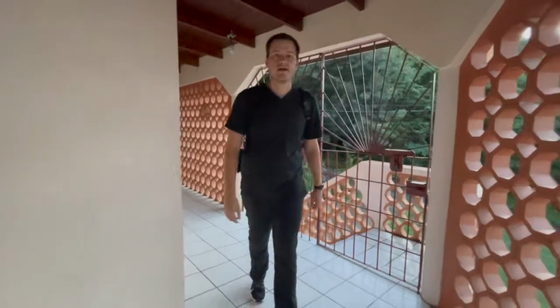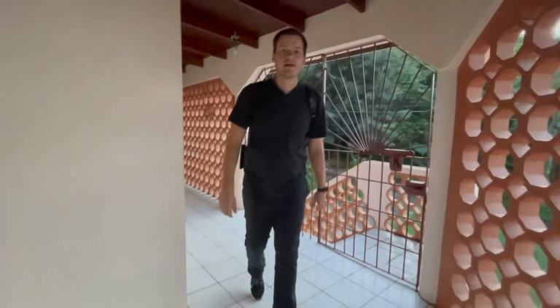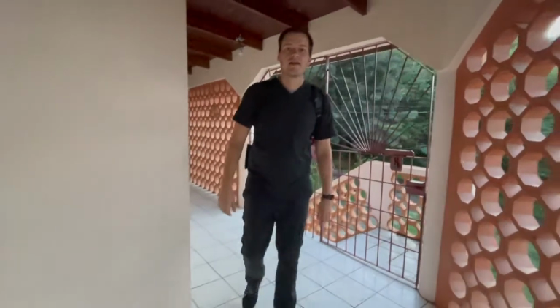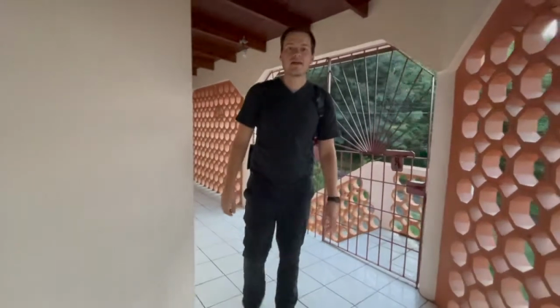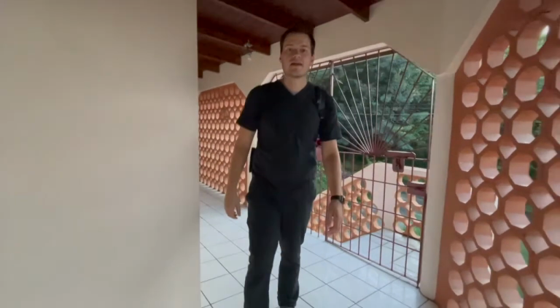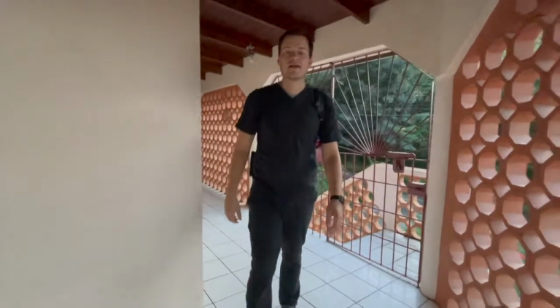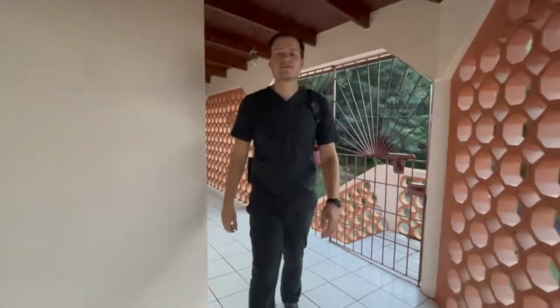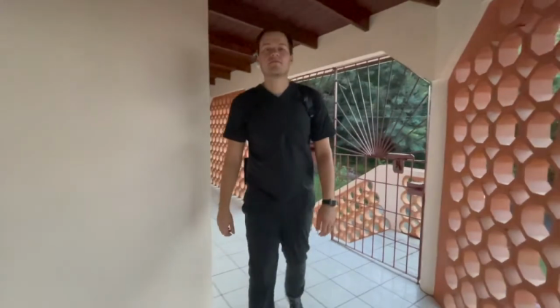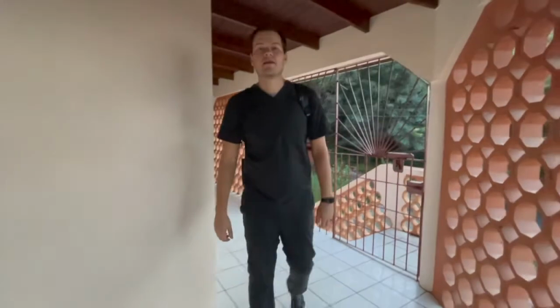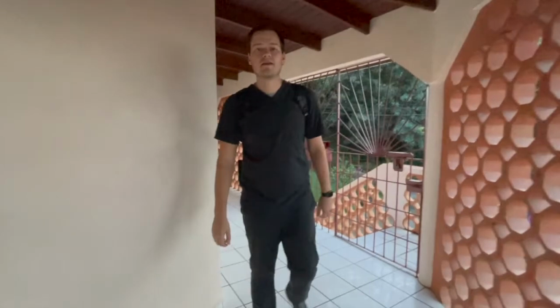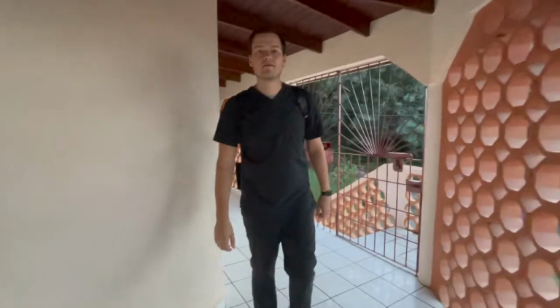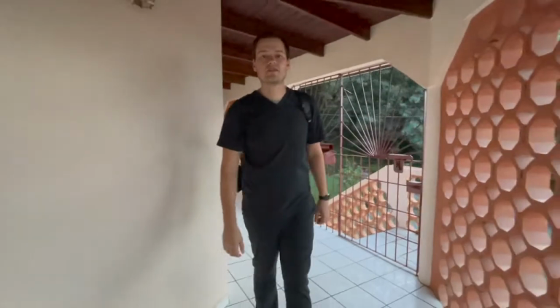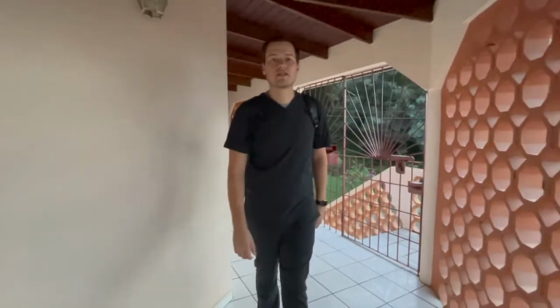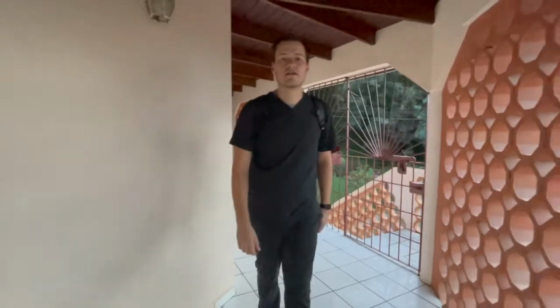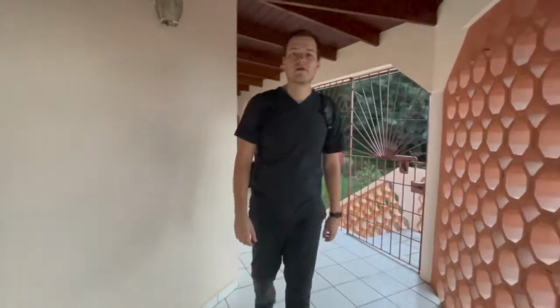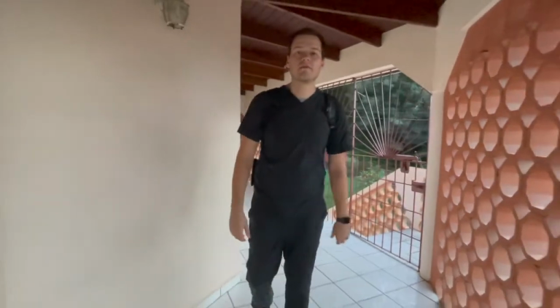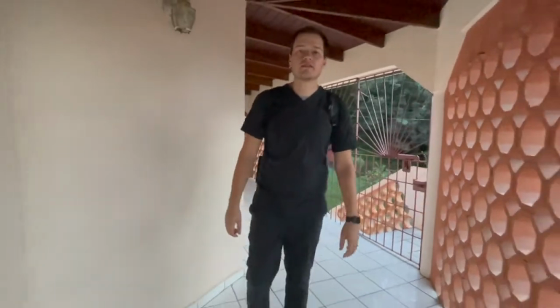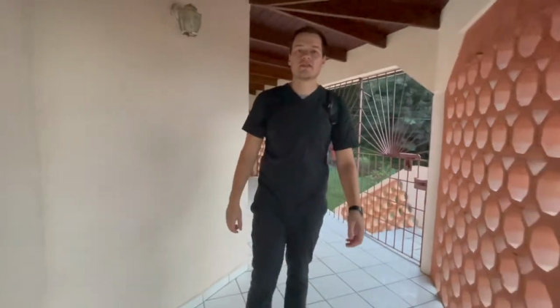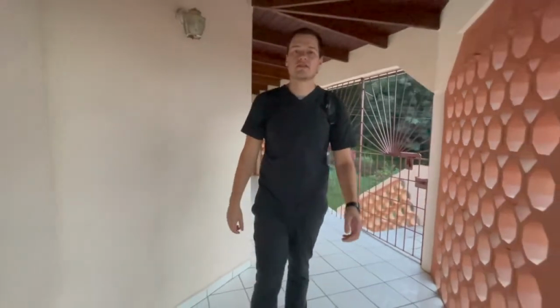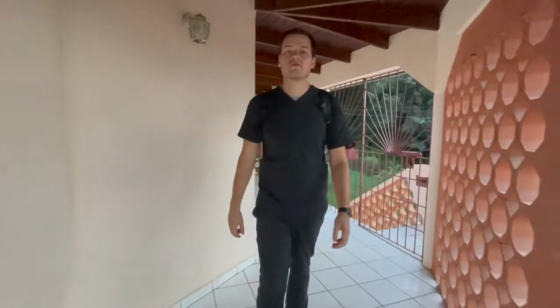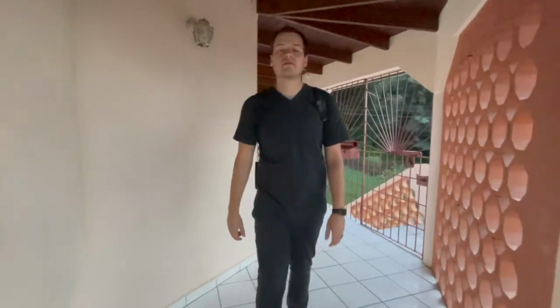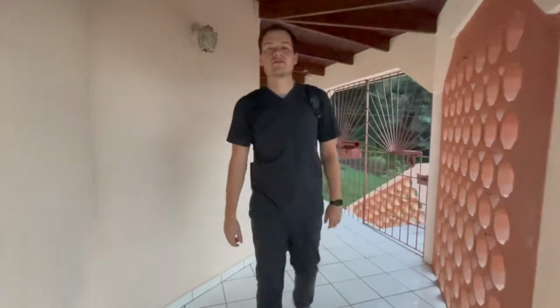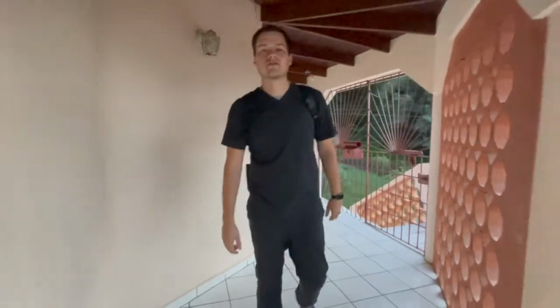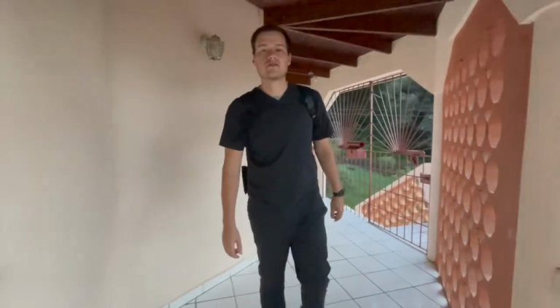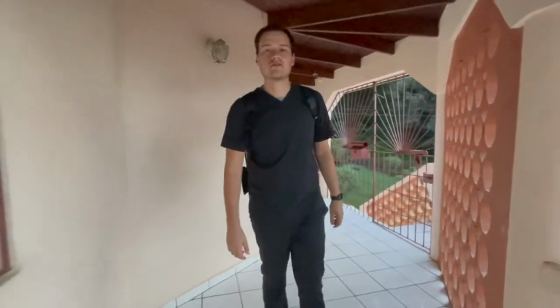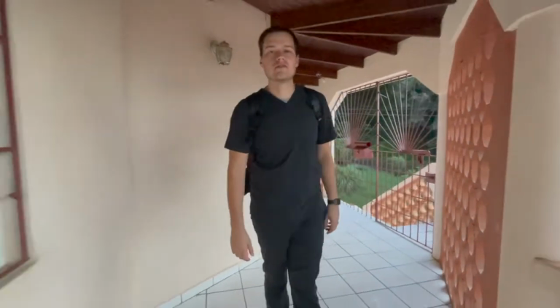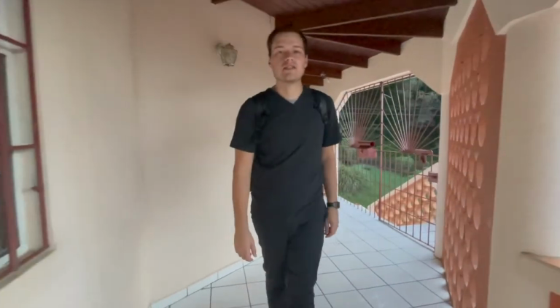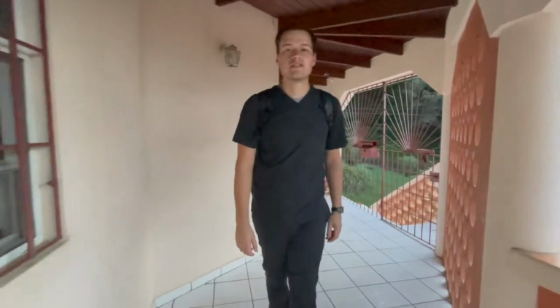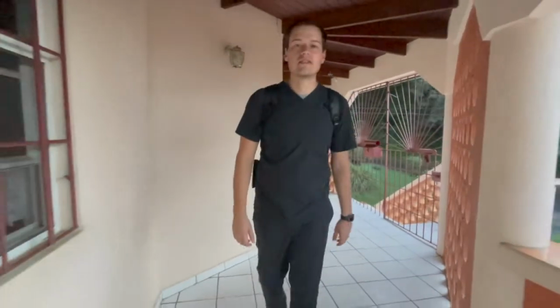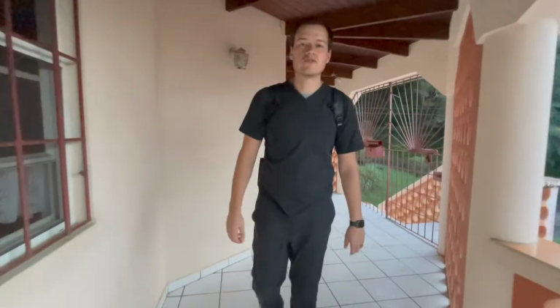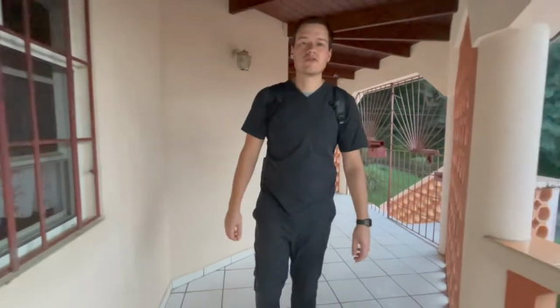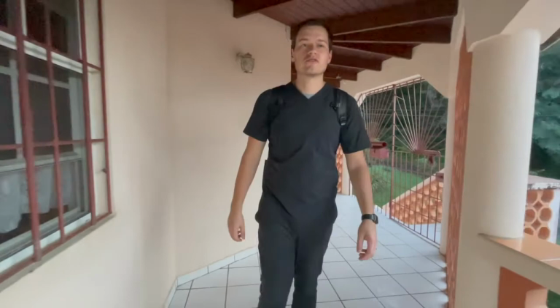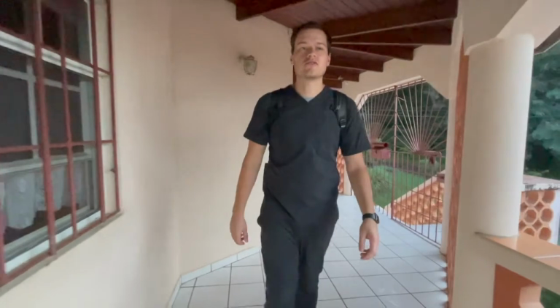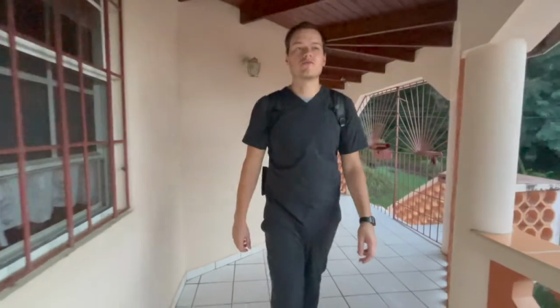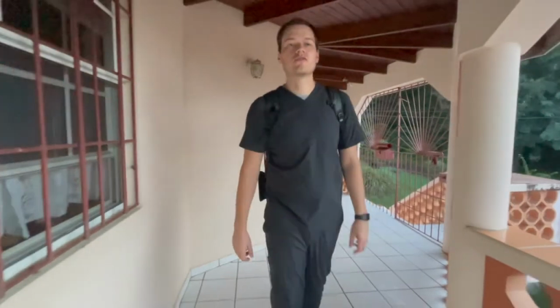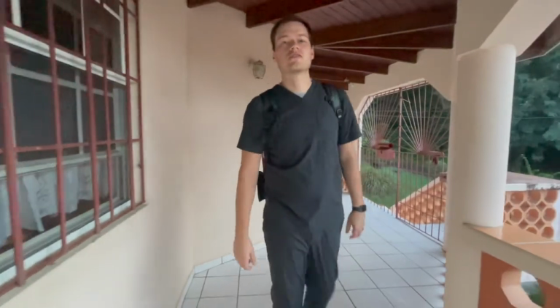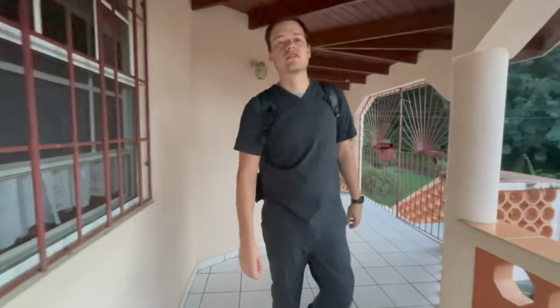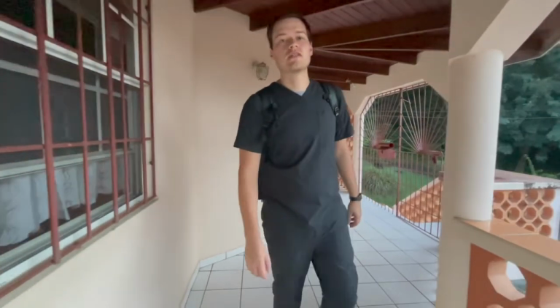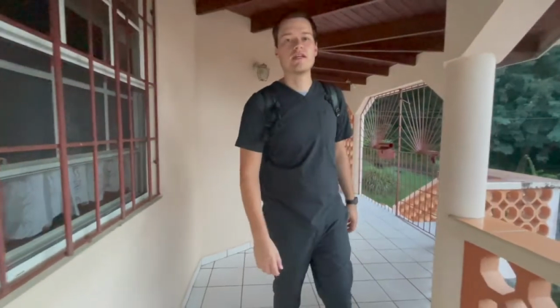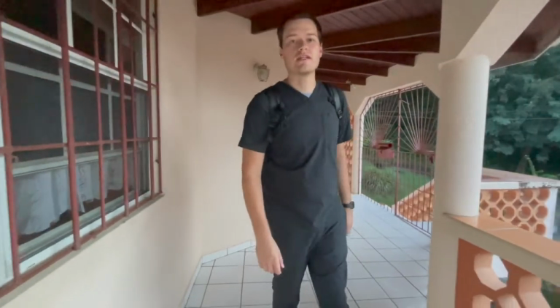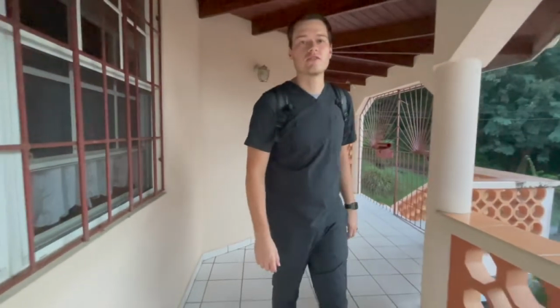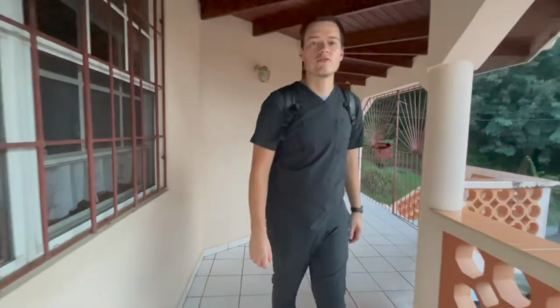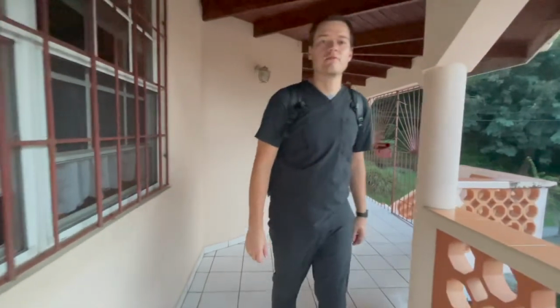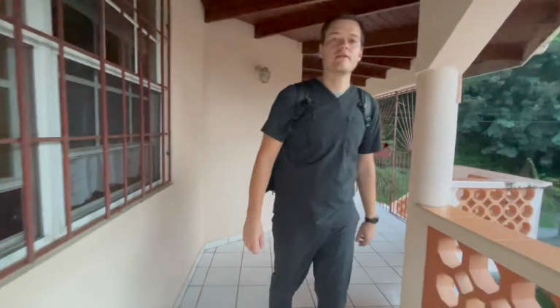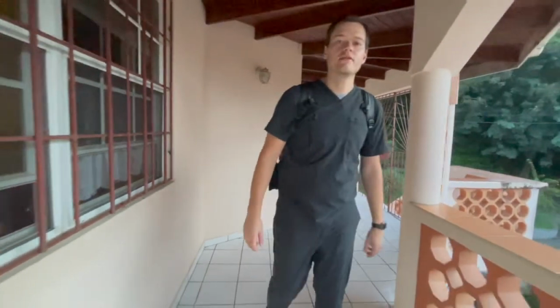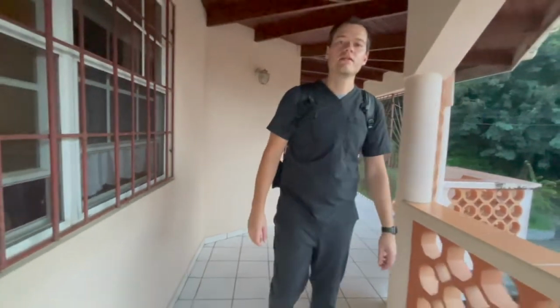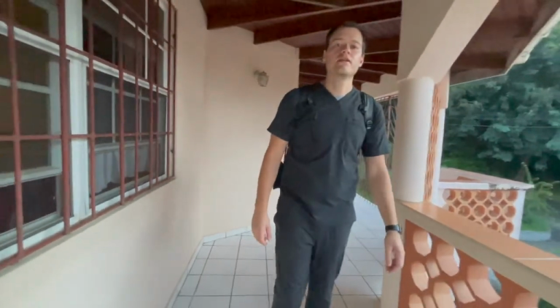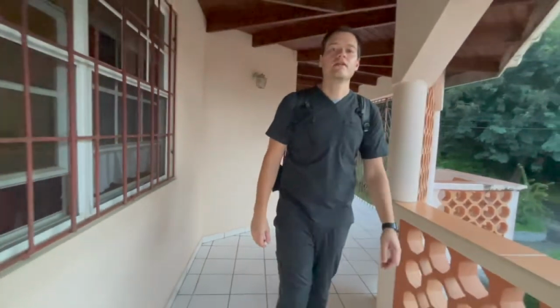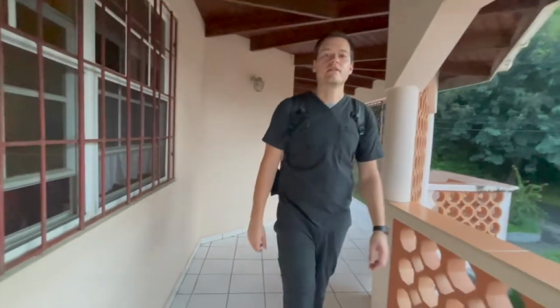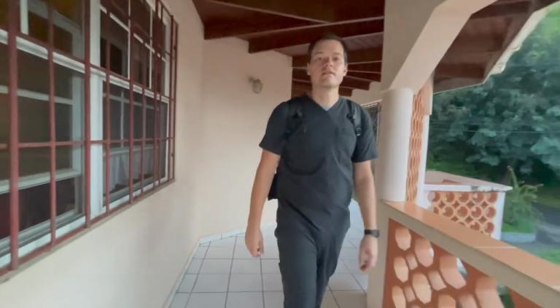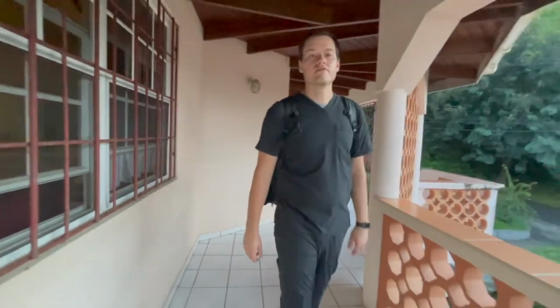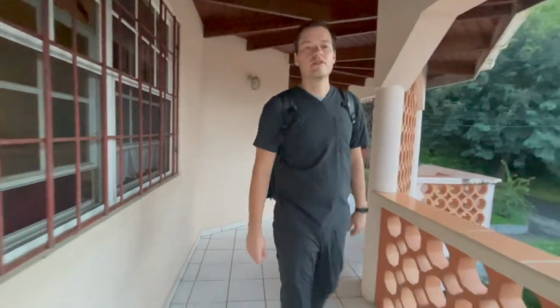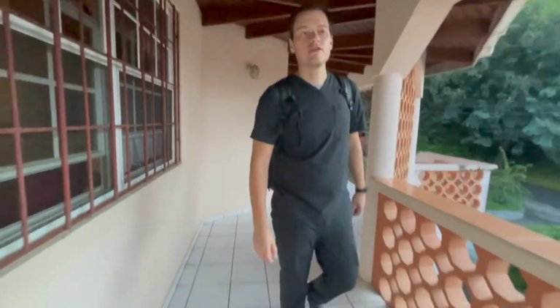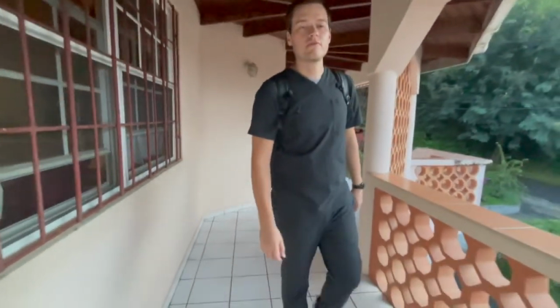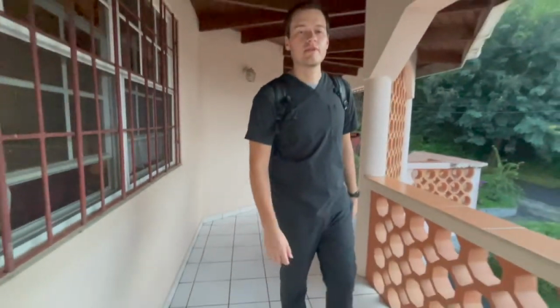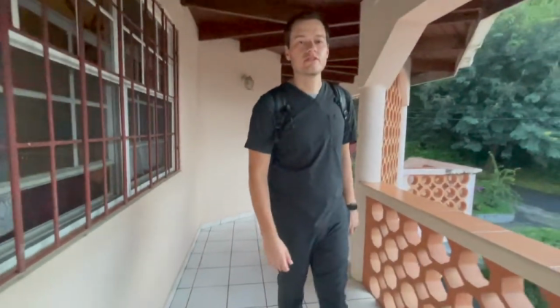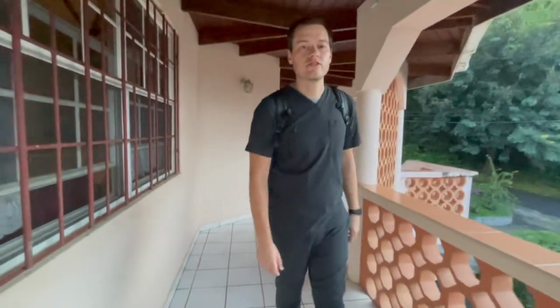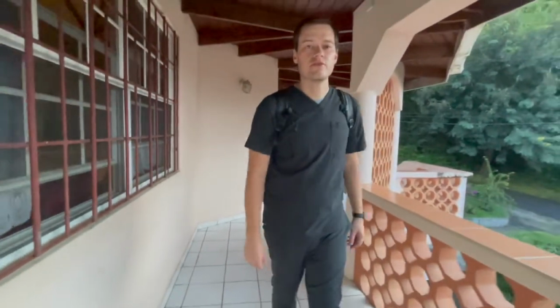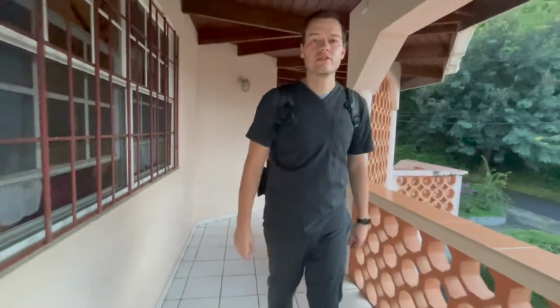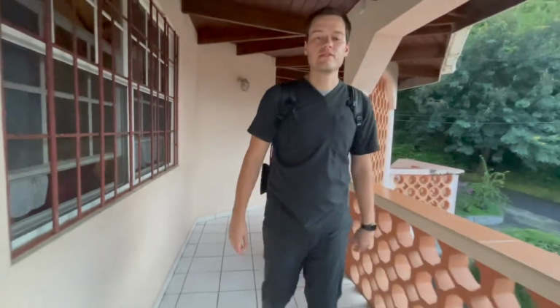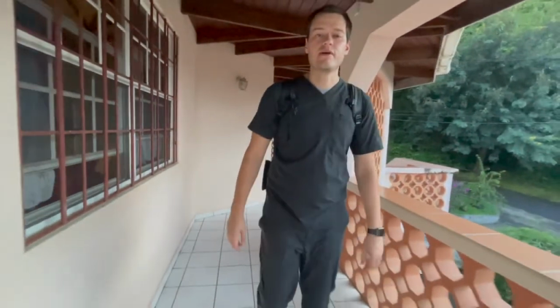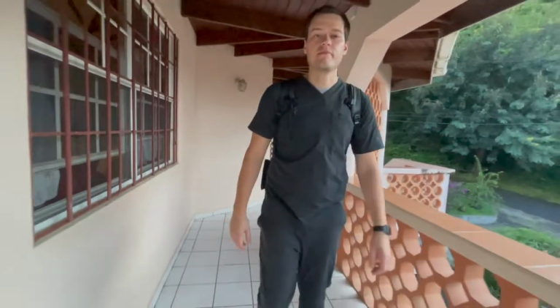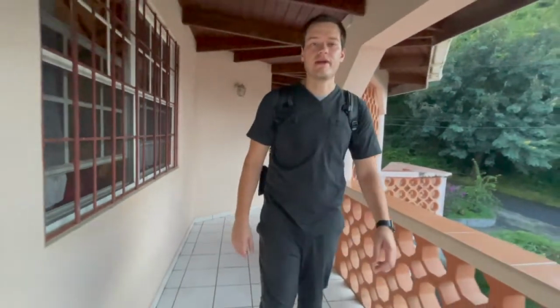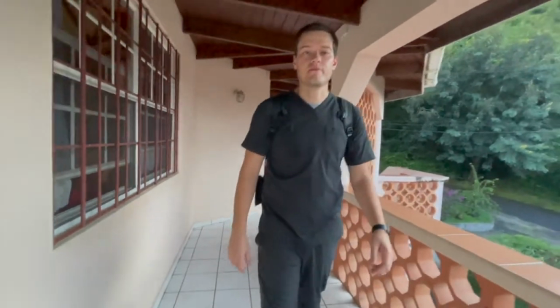Hey guys, my name is Jacob. I'm a second year medical student at St. George's University in the Caribbean. In this video, I'm going to show you what's in my backpack.